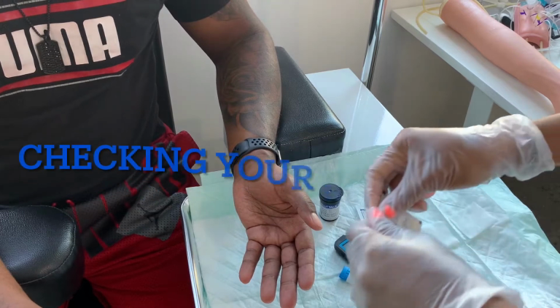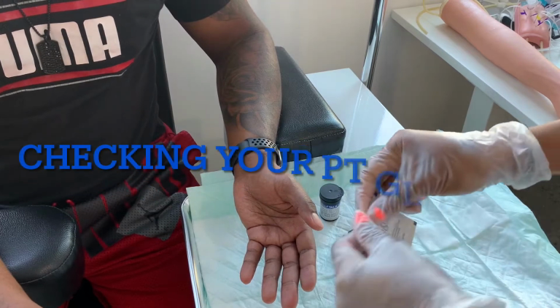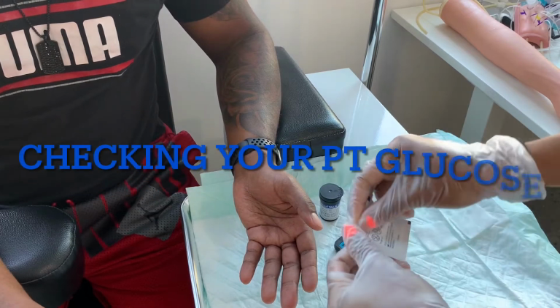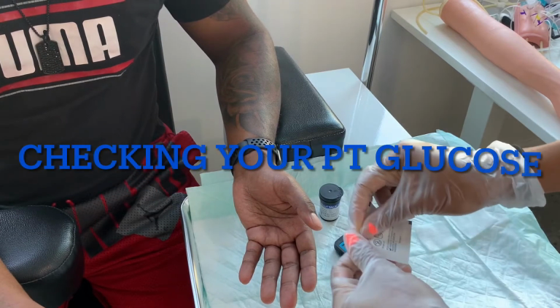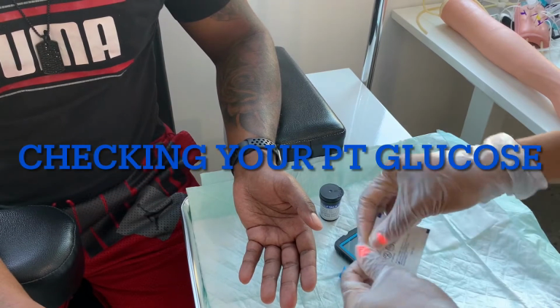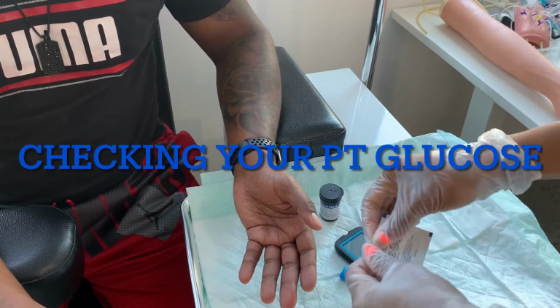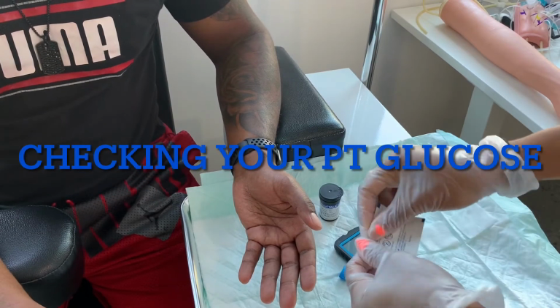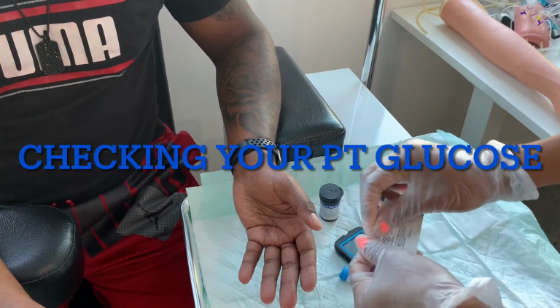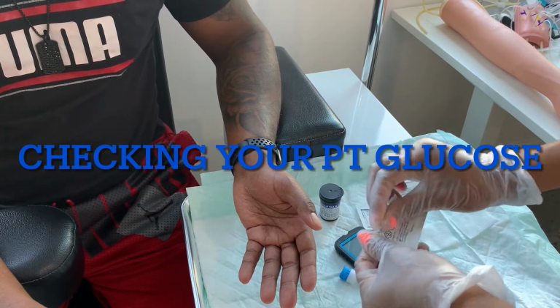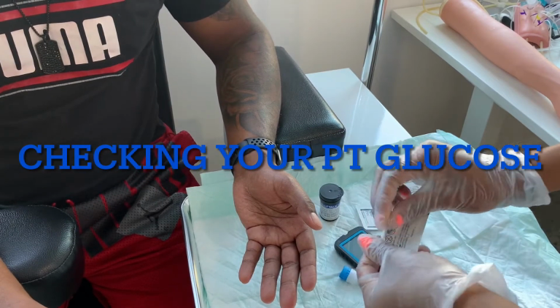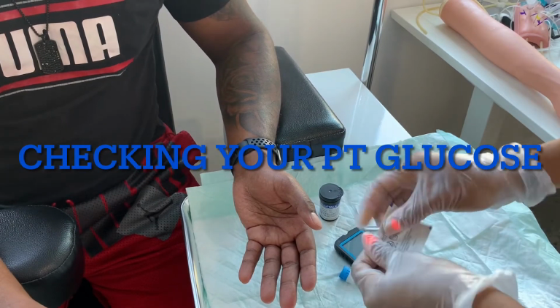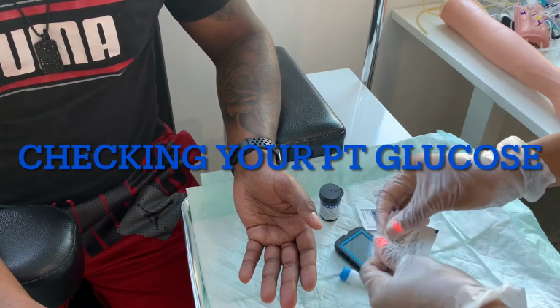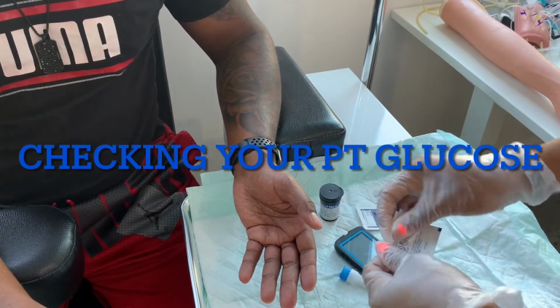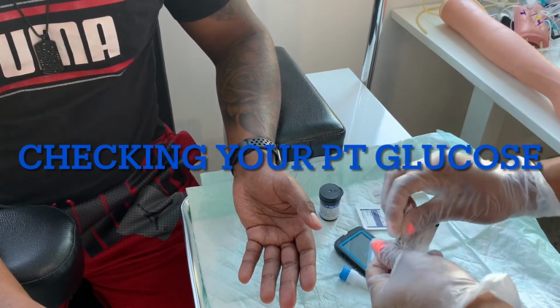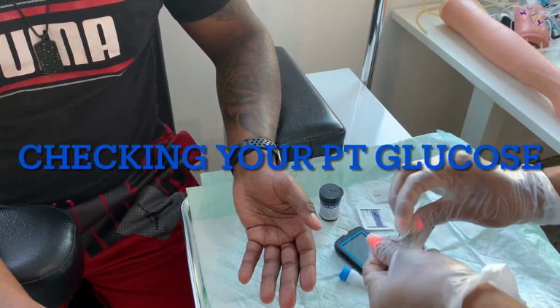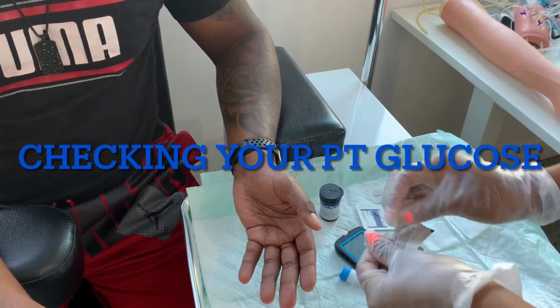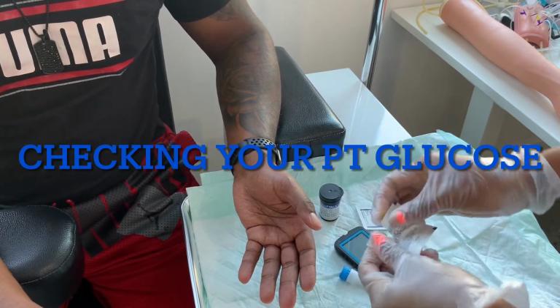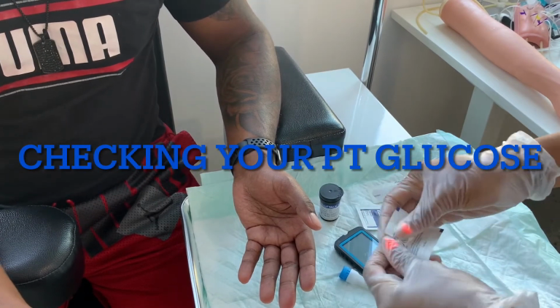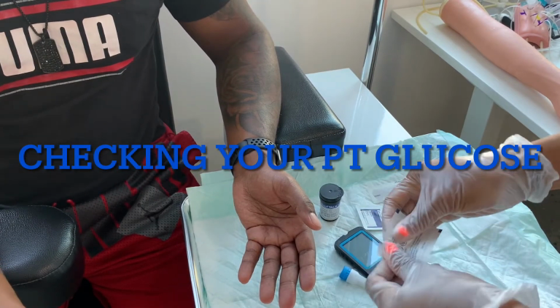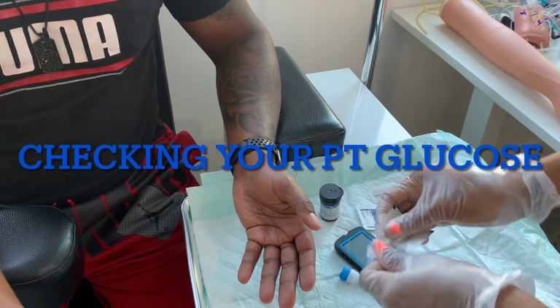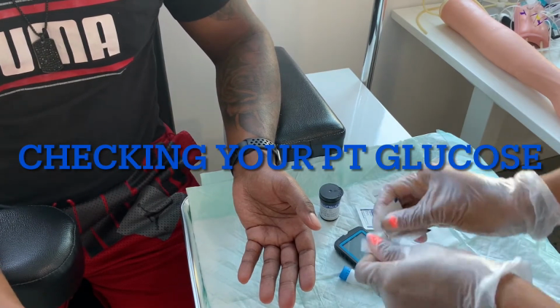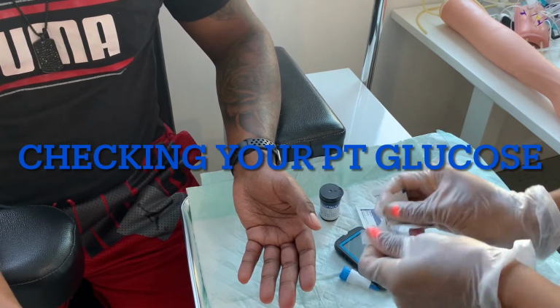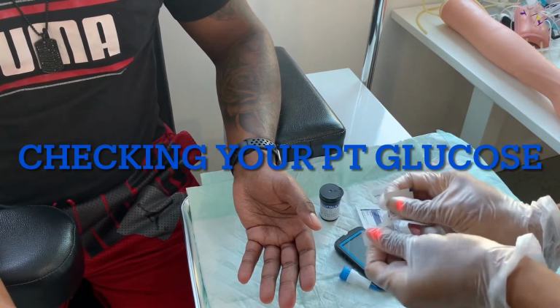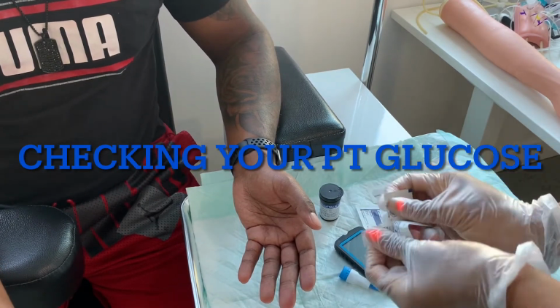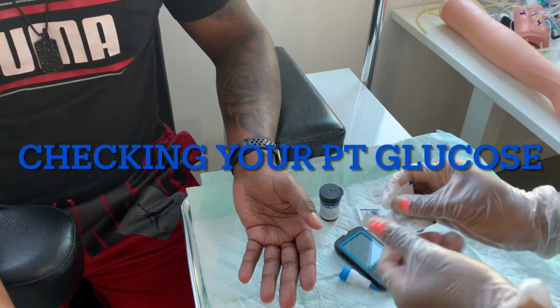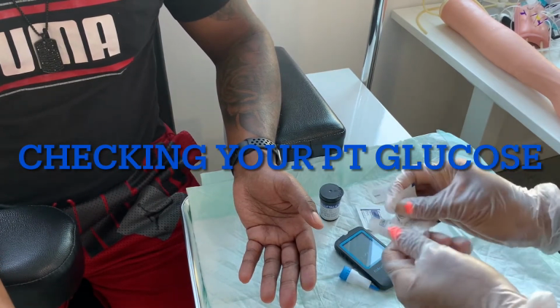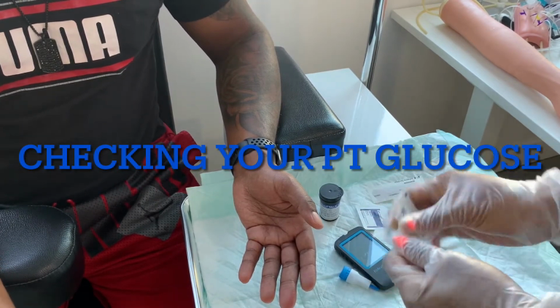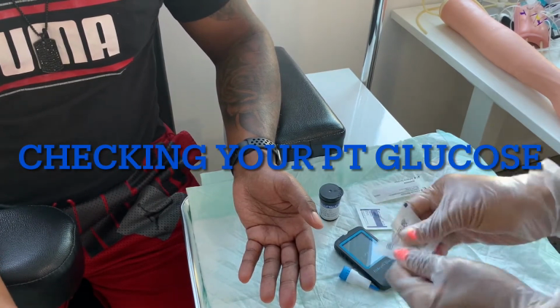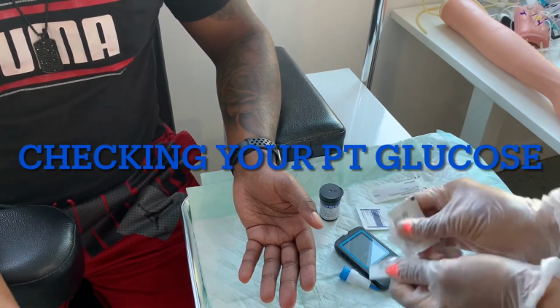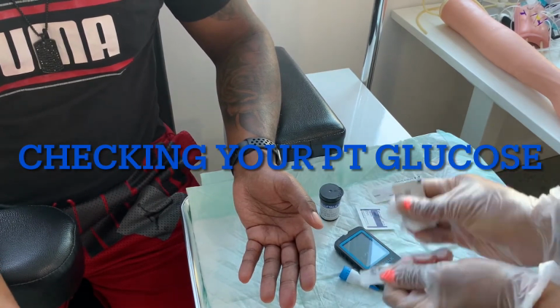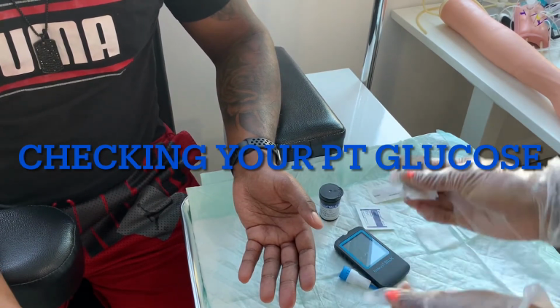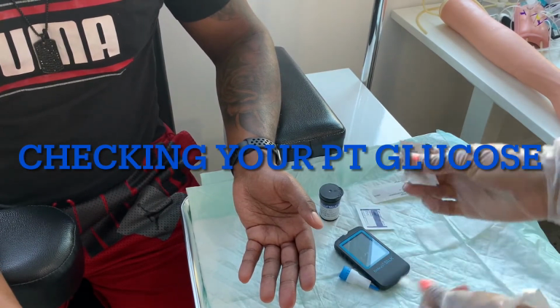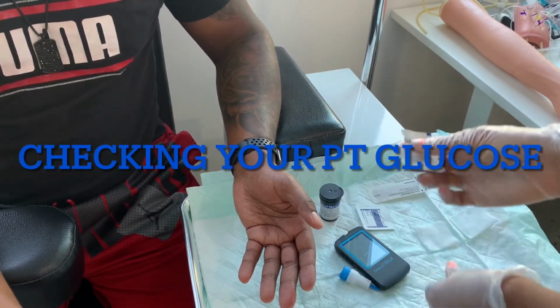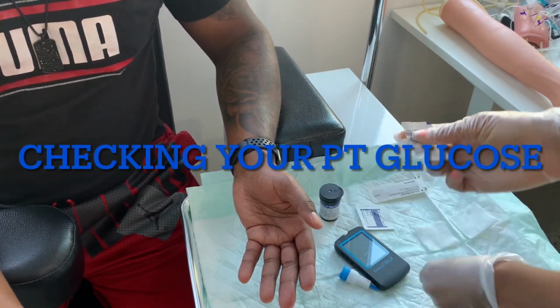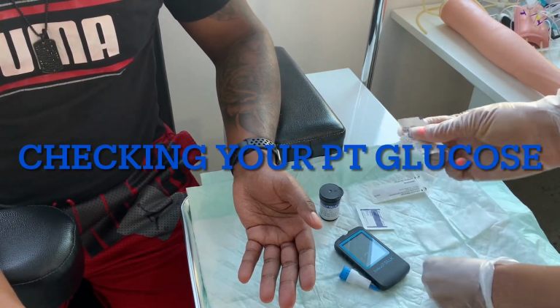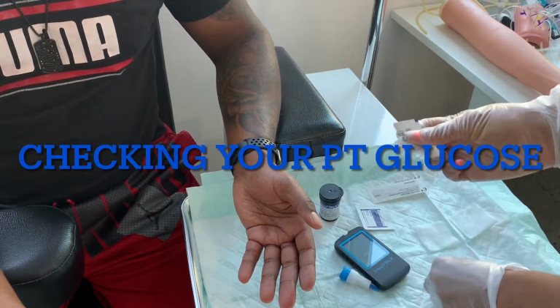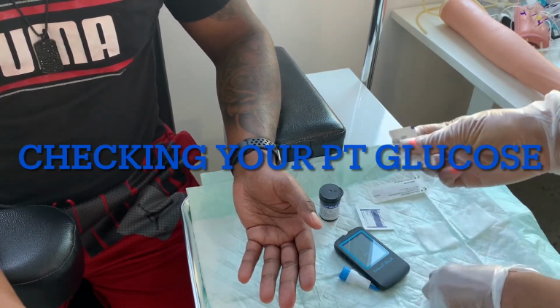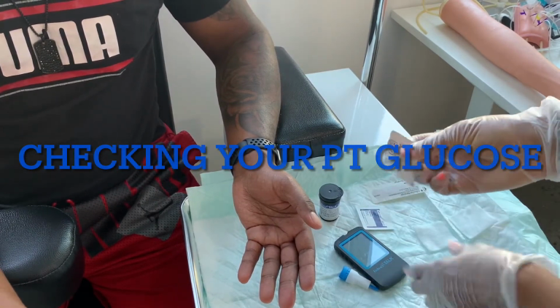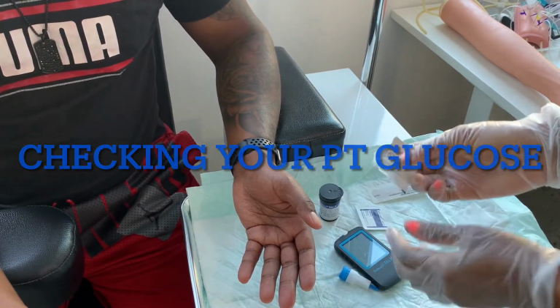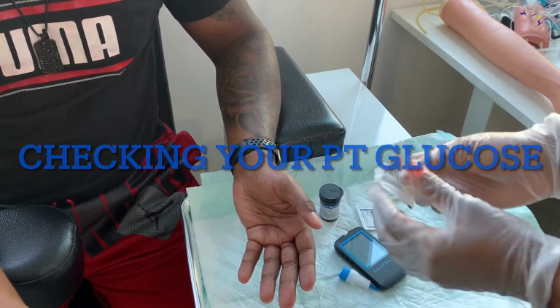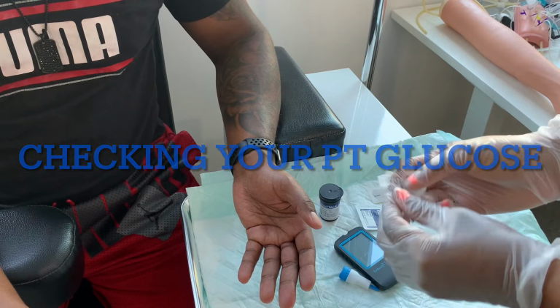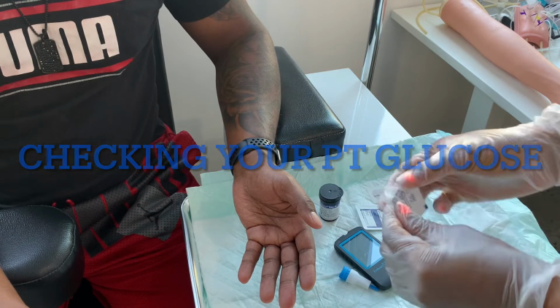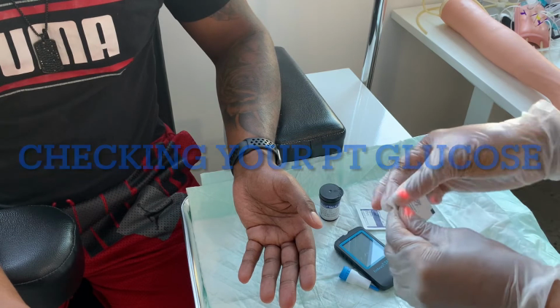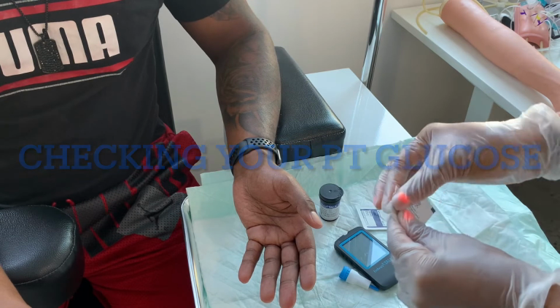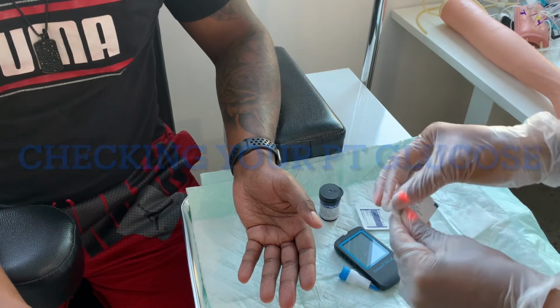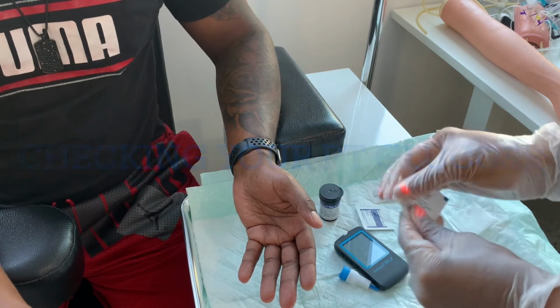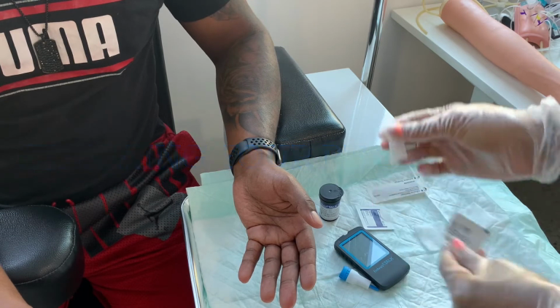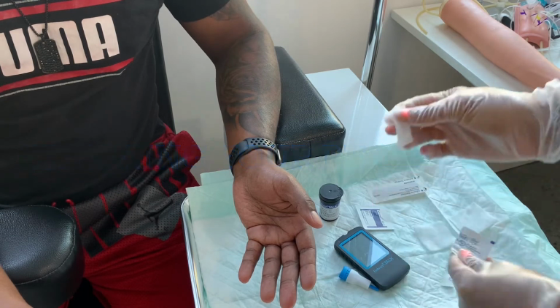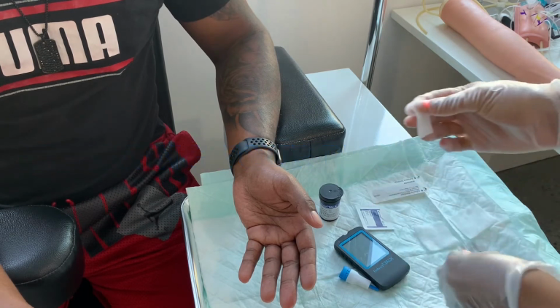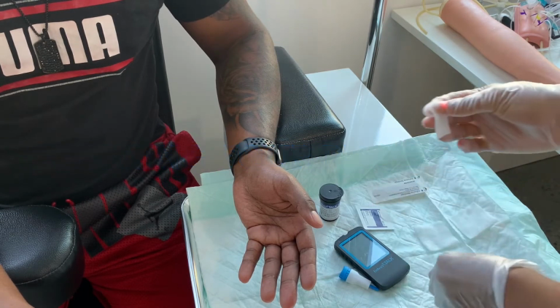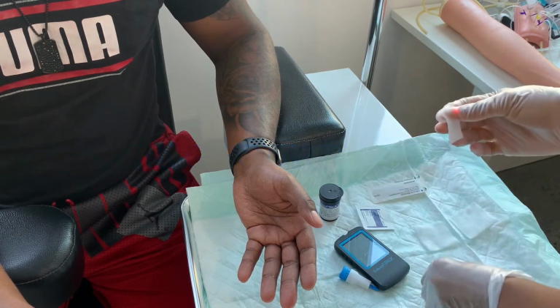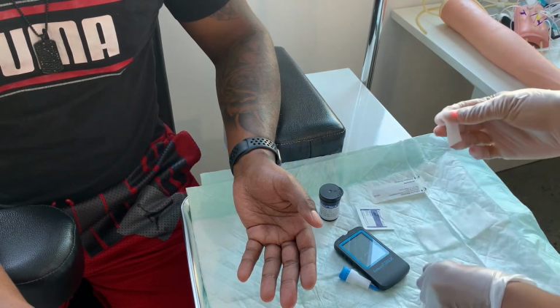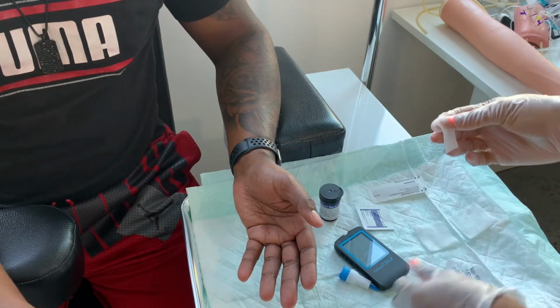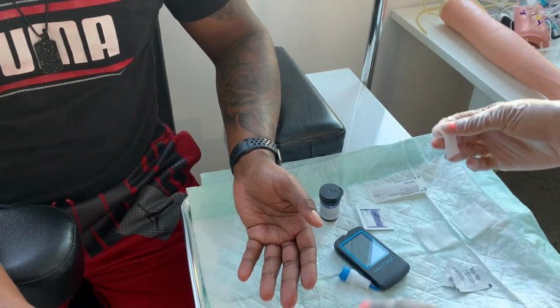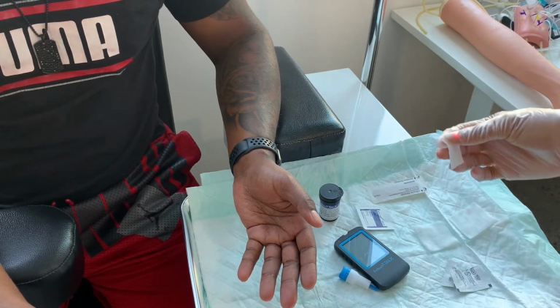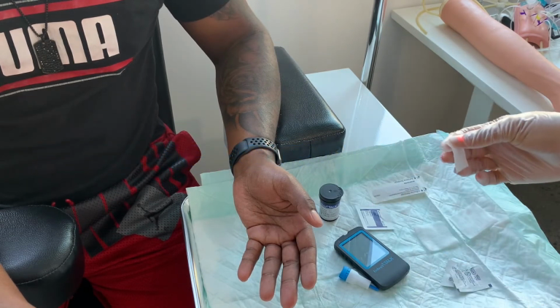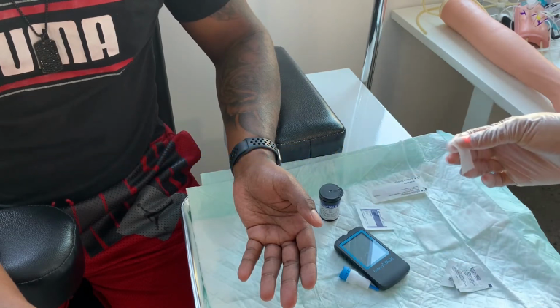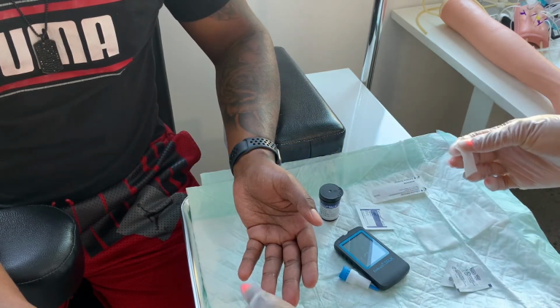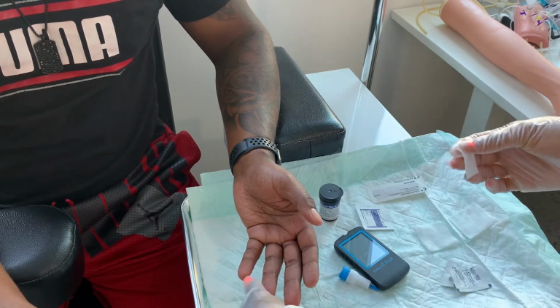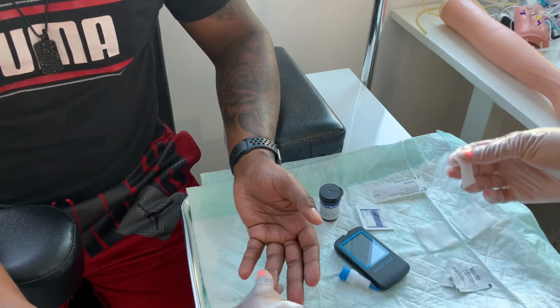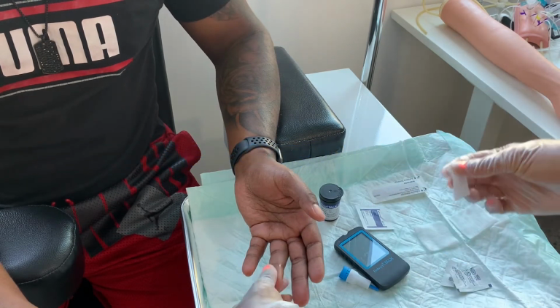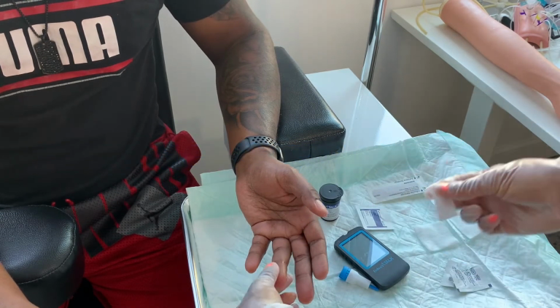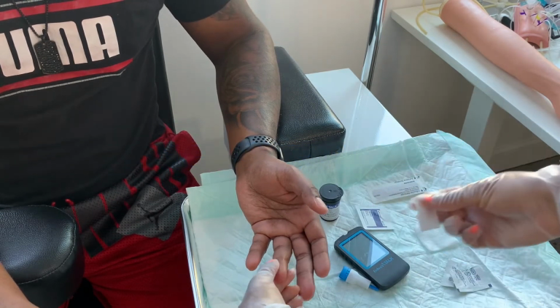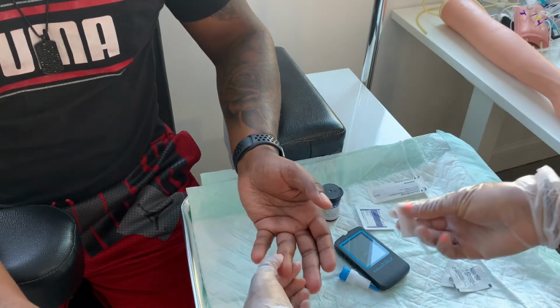Today I'm going to show you how to perform a glucose test. So you're checking for glucose, which stands for sugar.